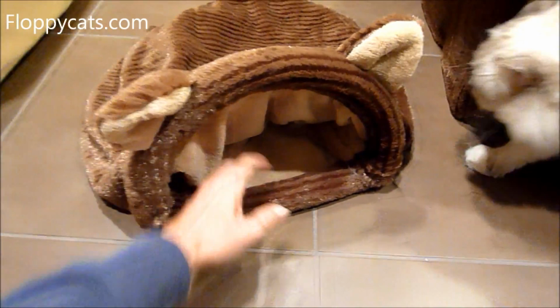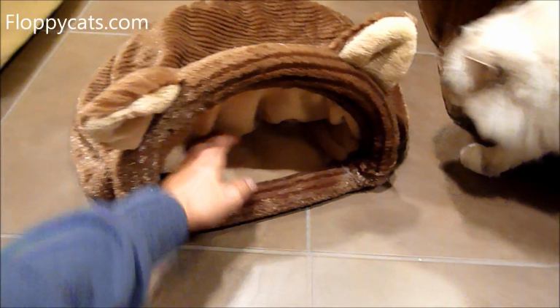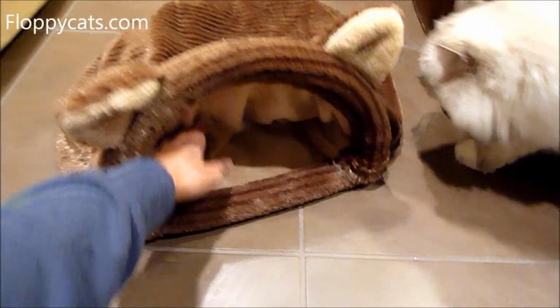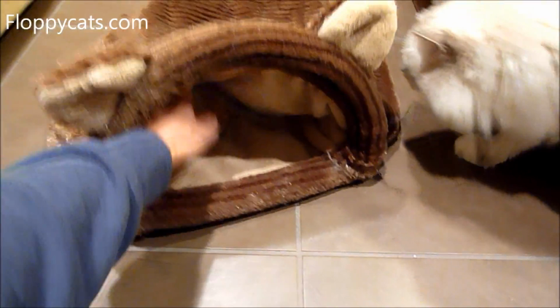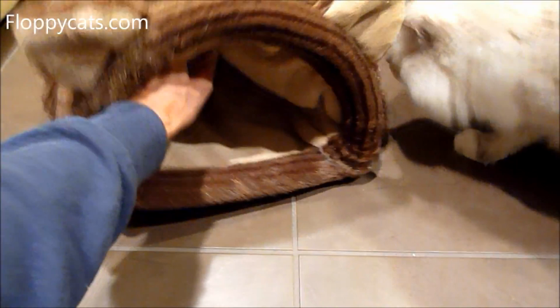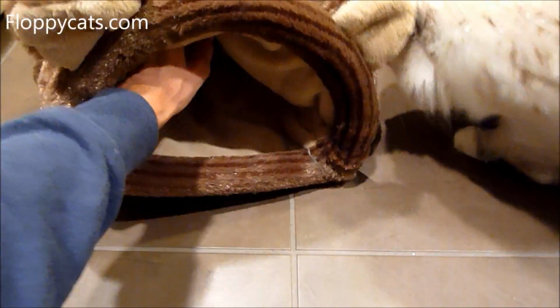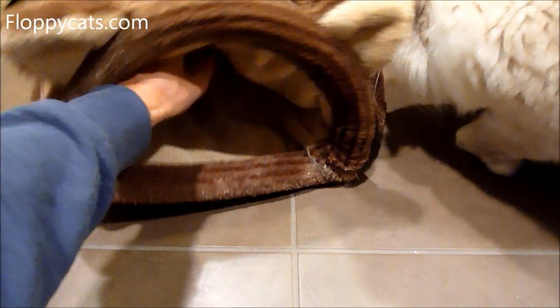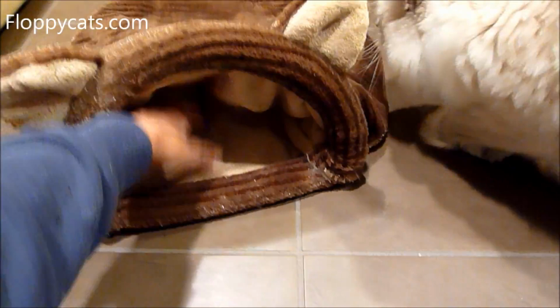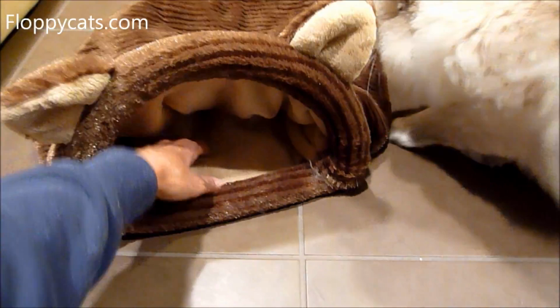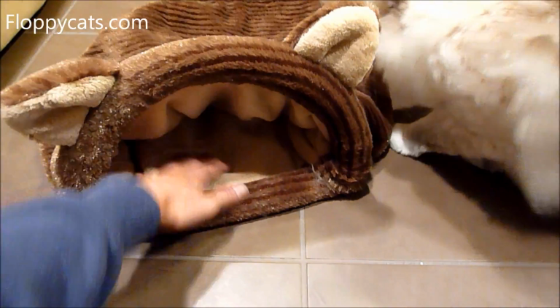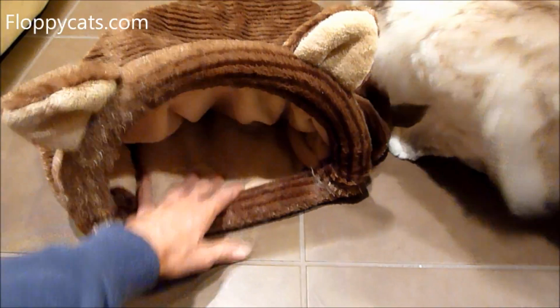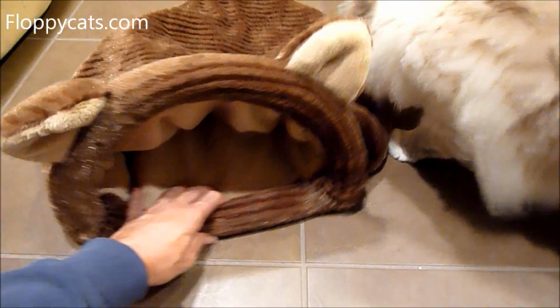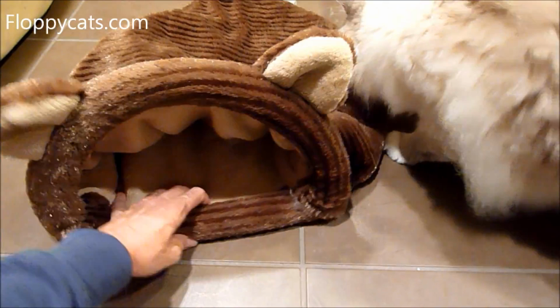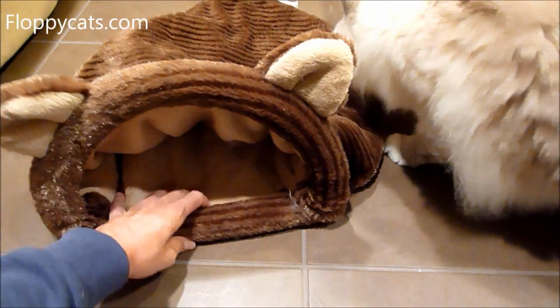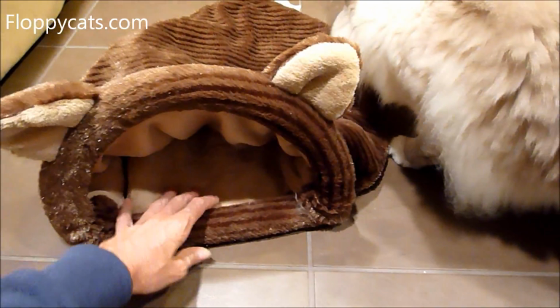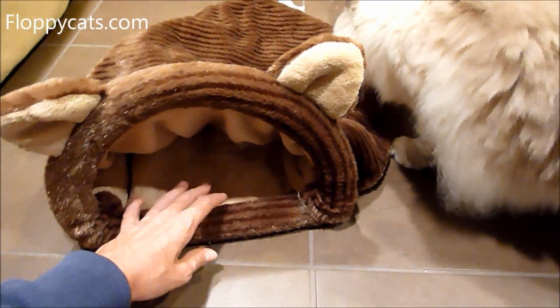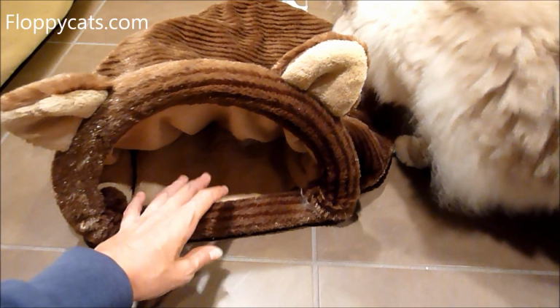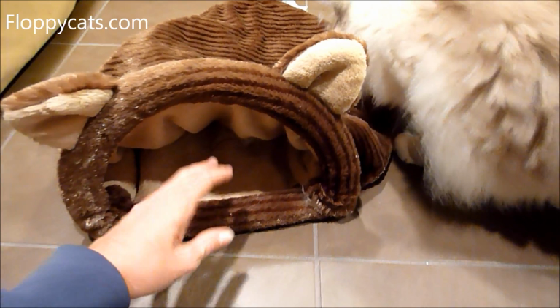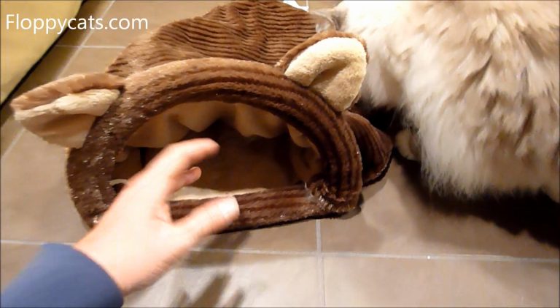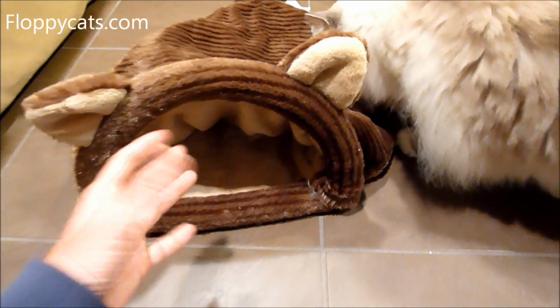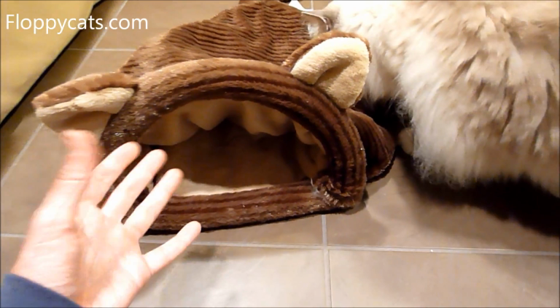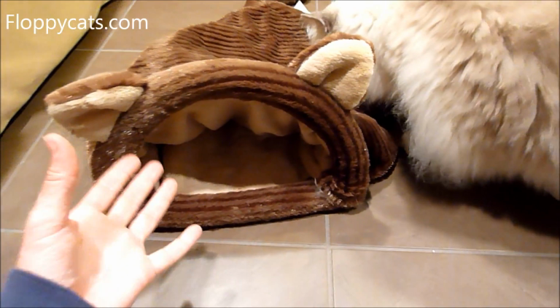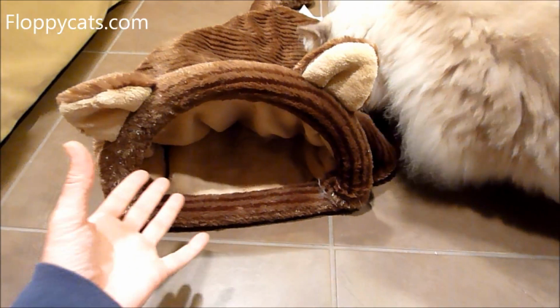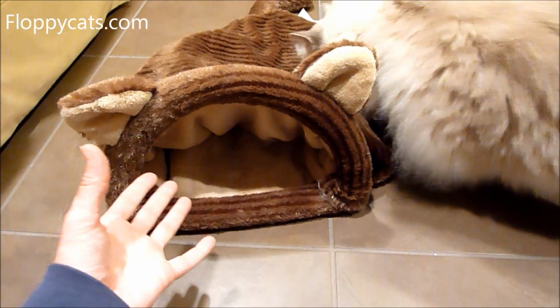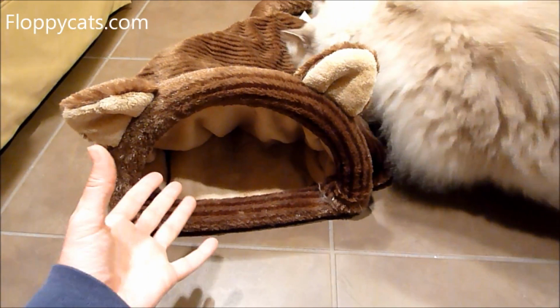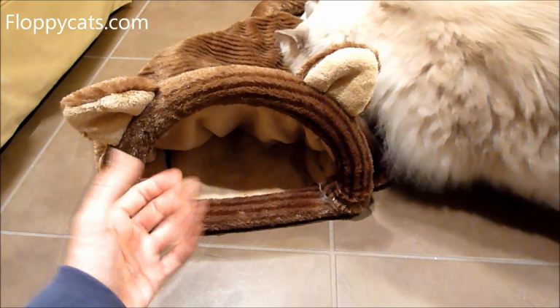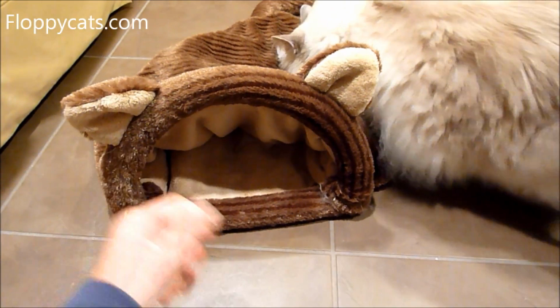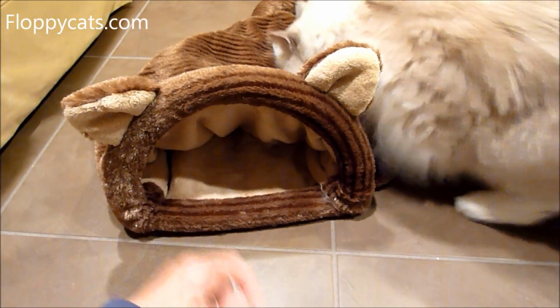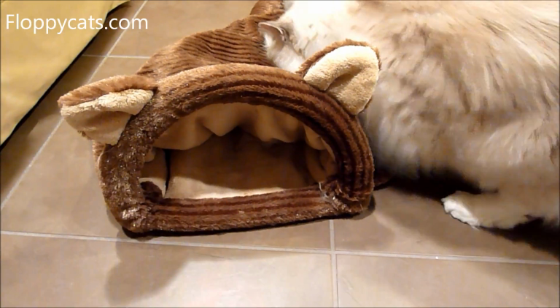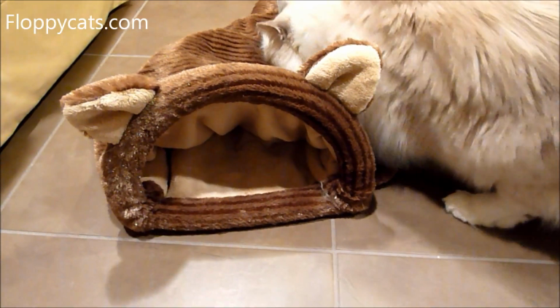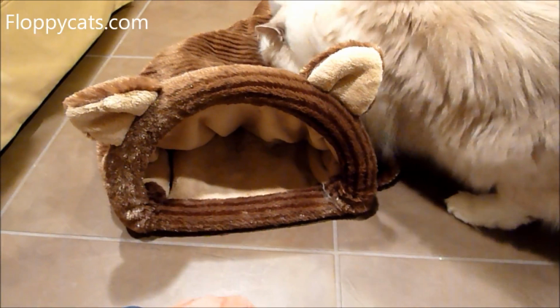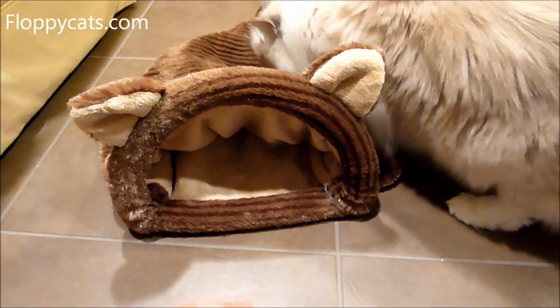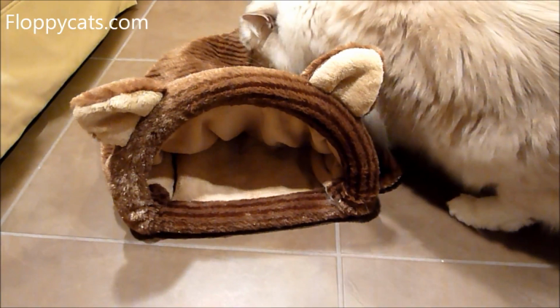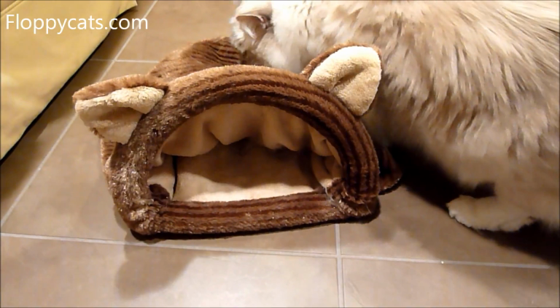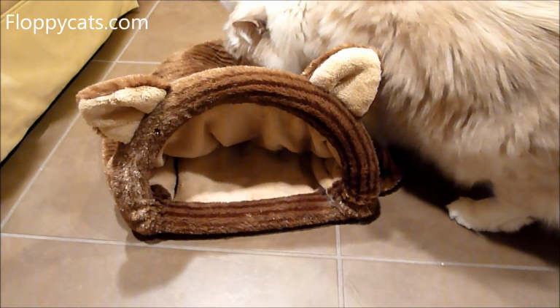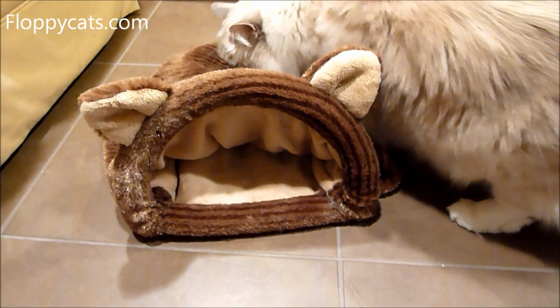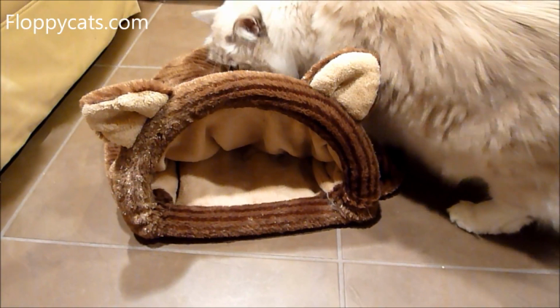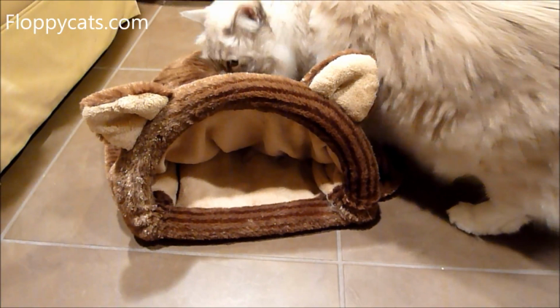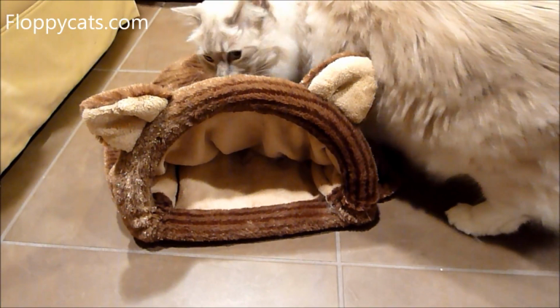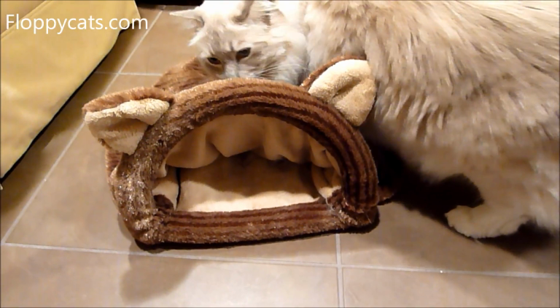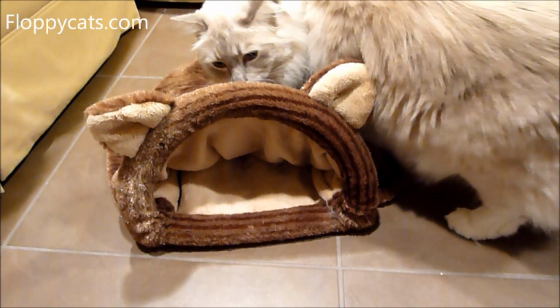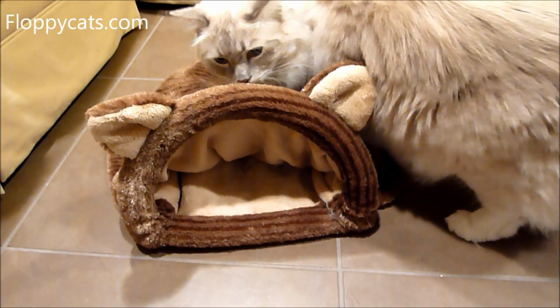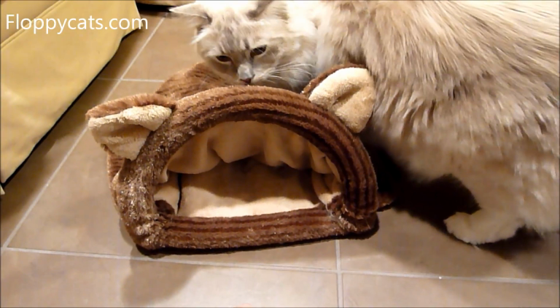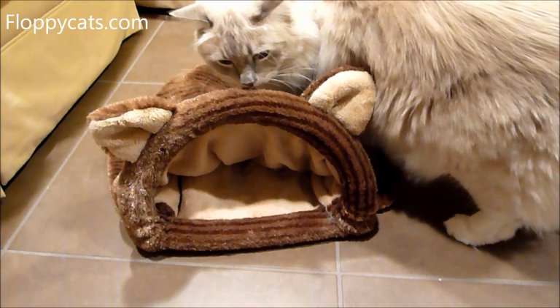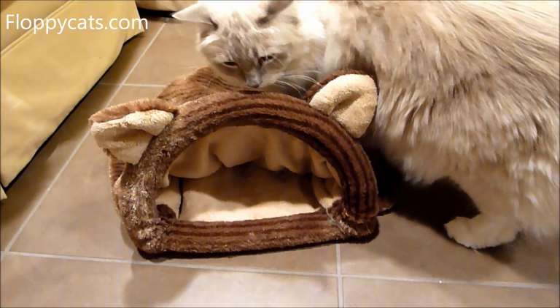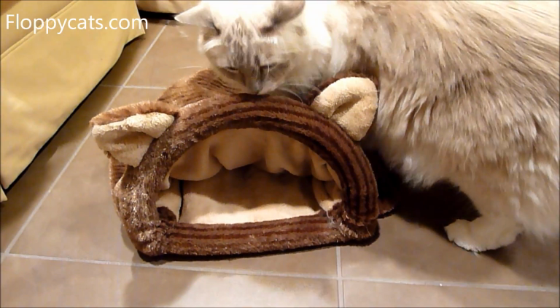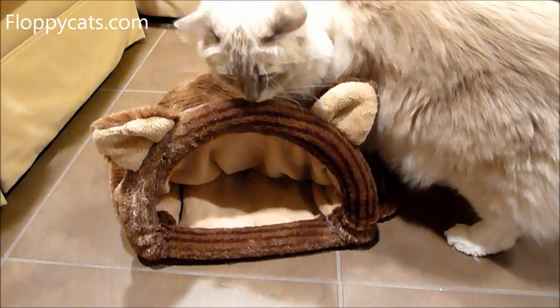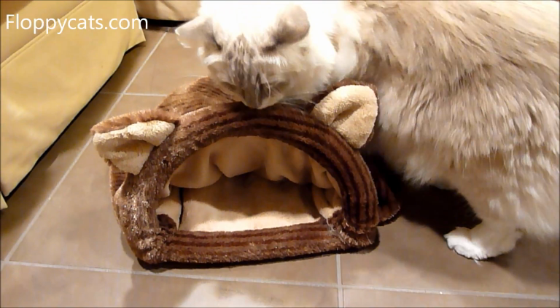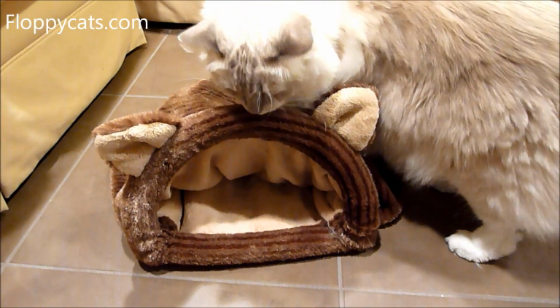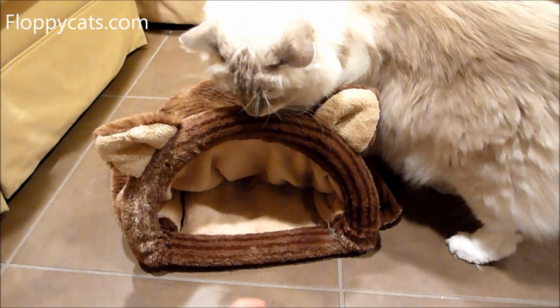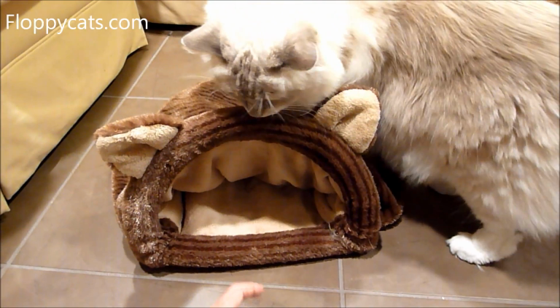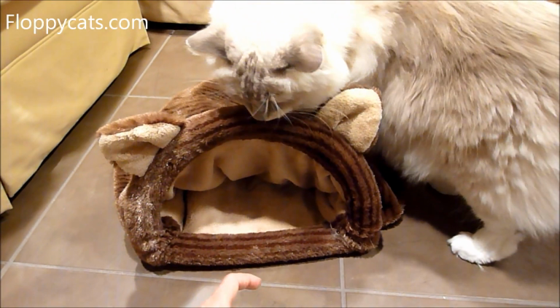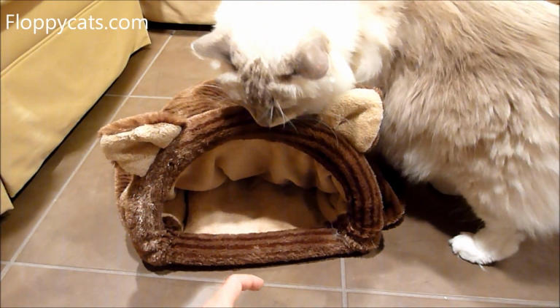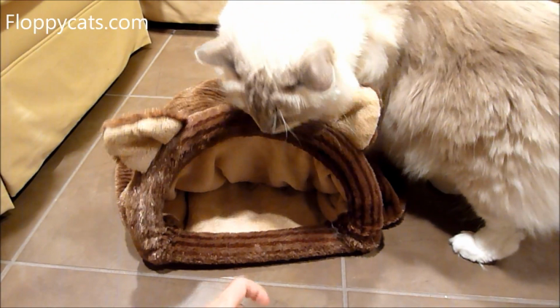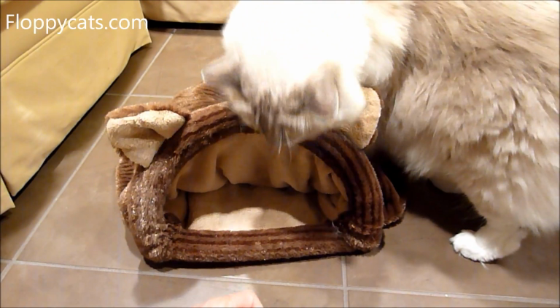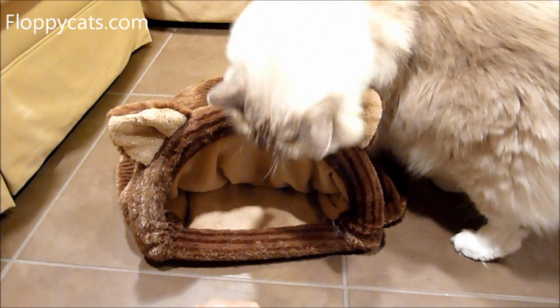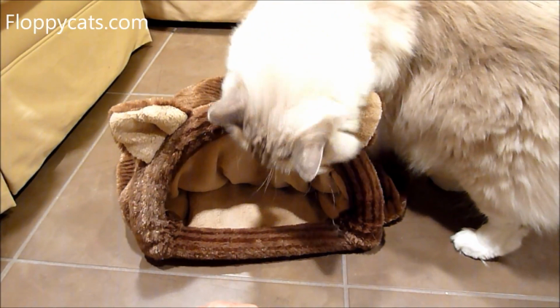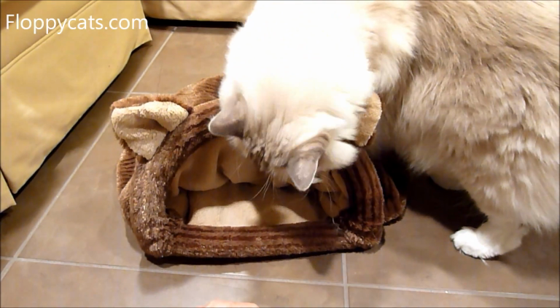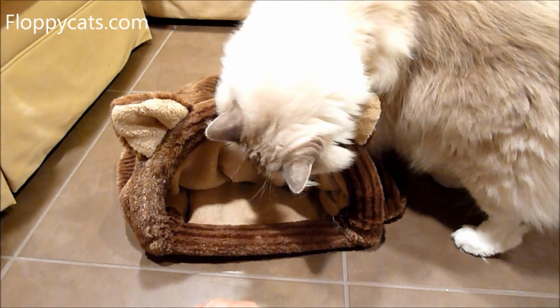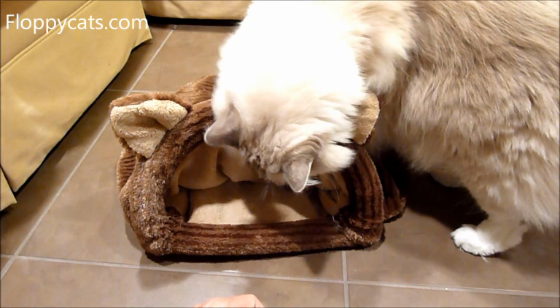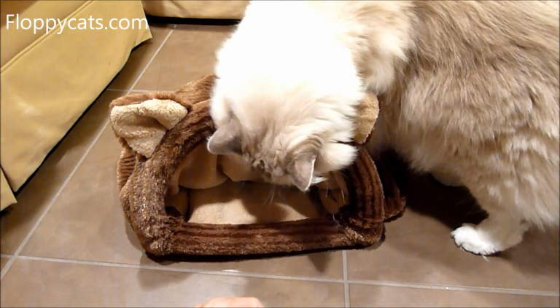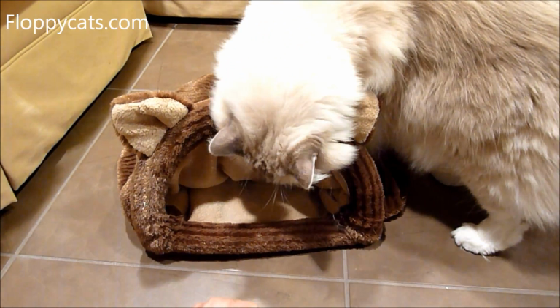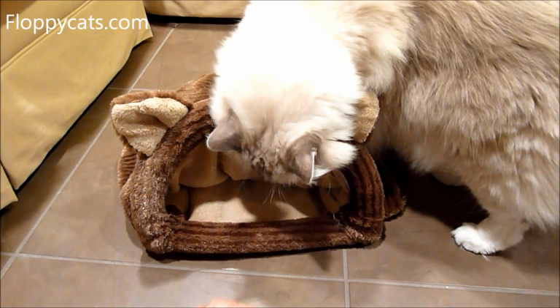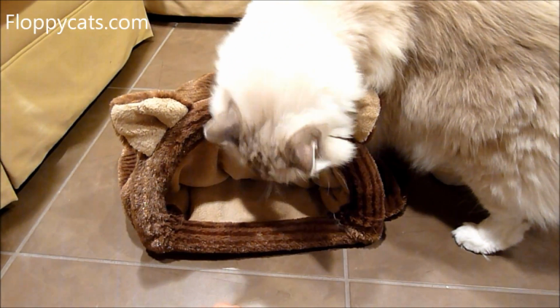And then the bag itself, as you can tell, Charlie fit in it really easily. He's about 14 pounds.